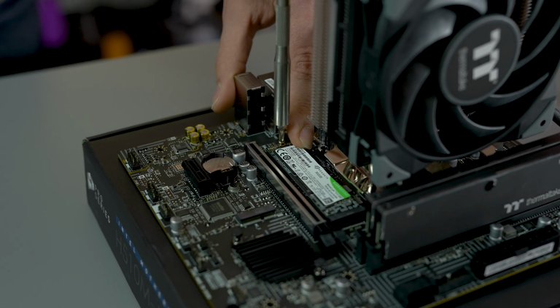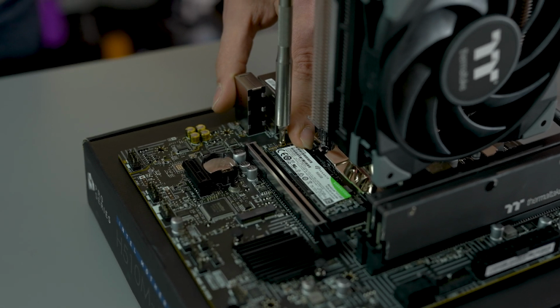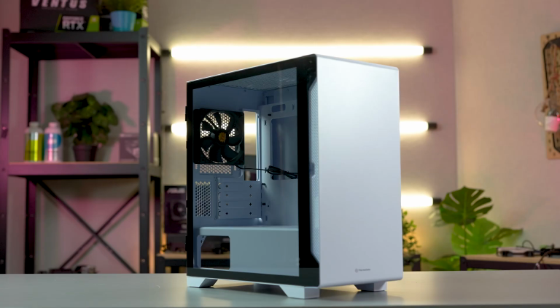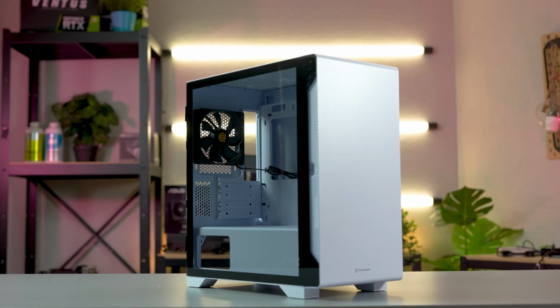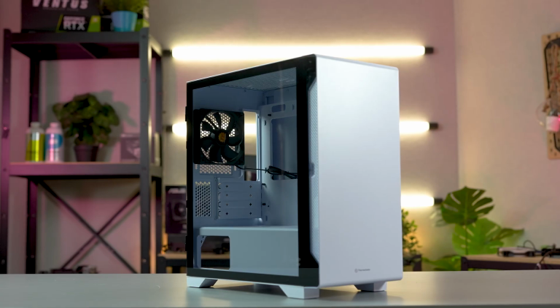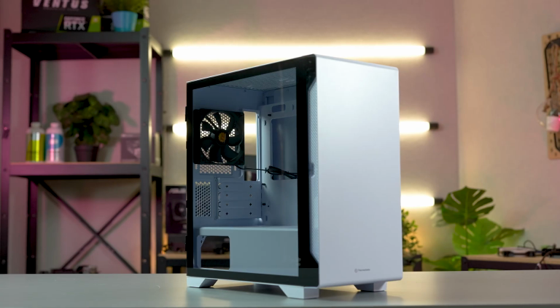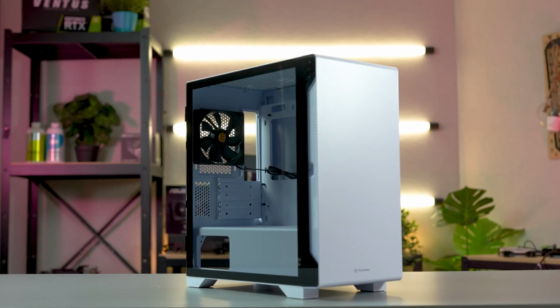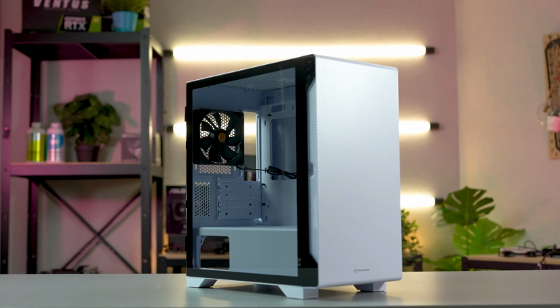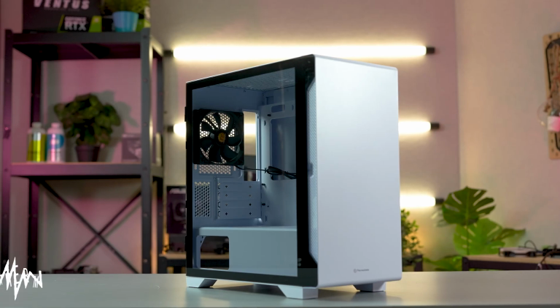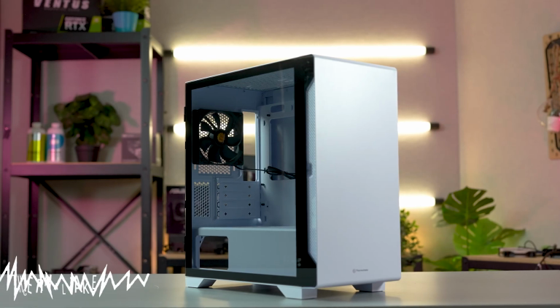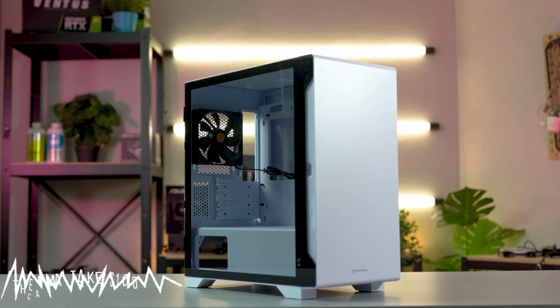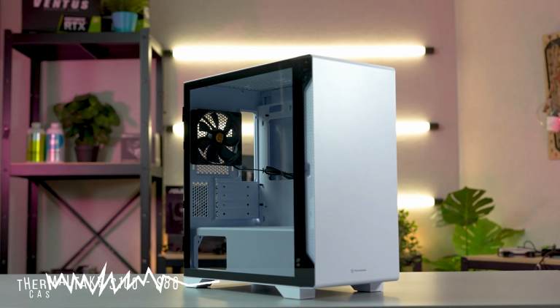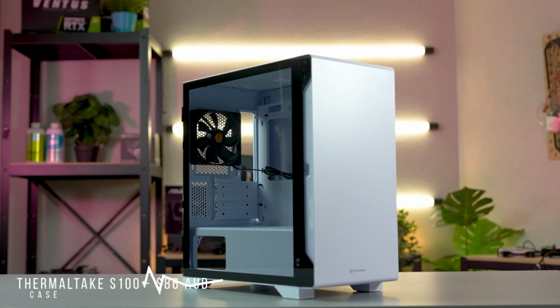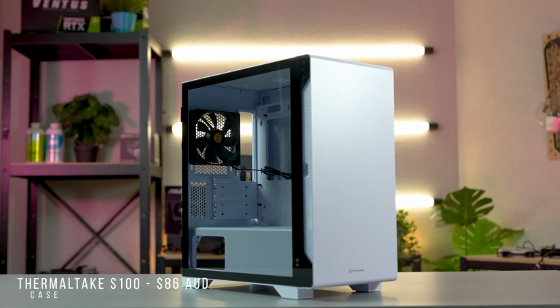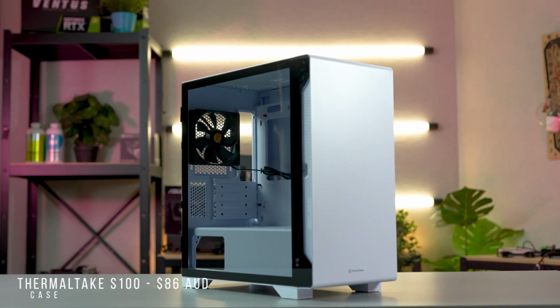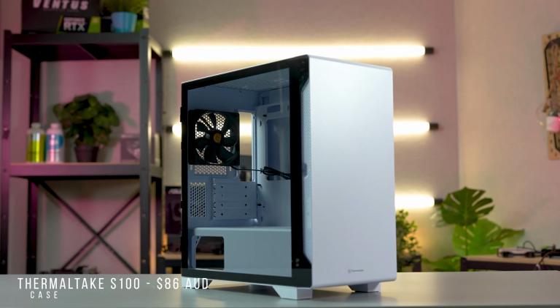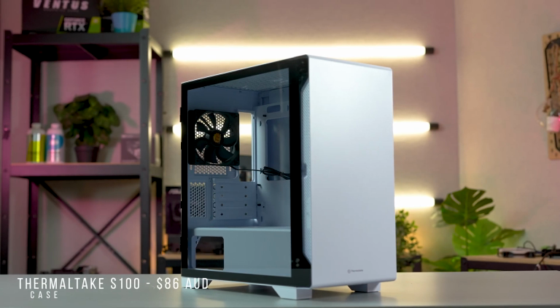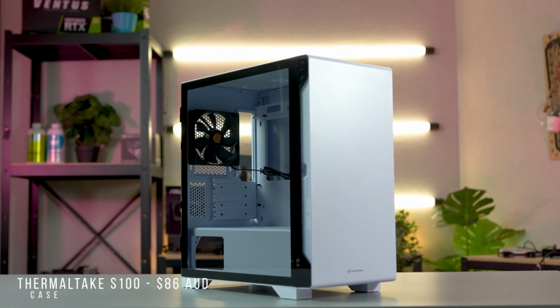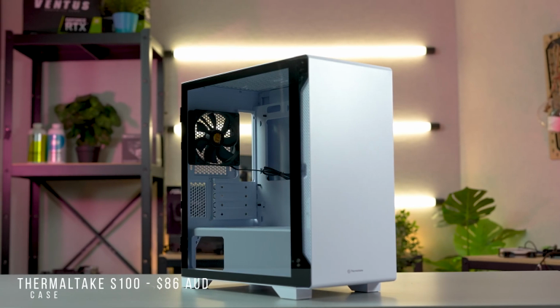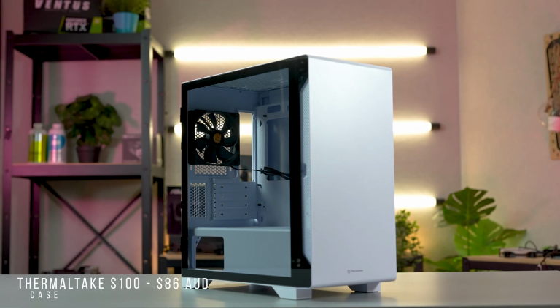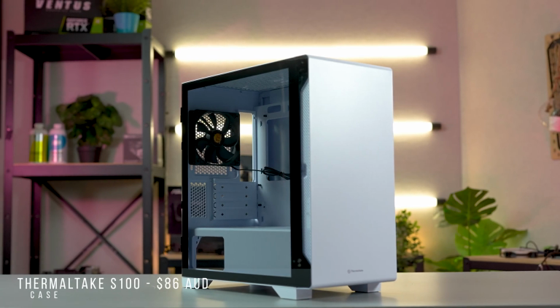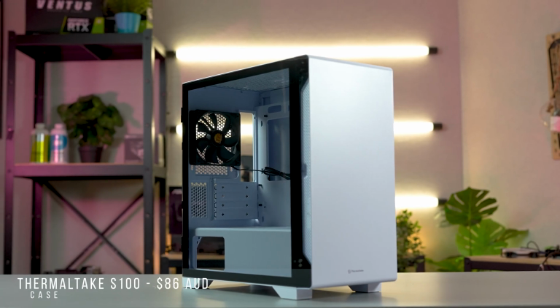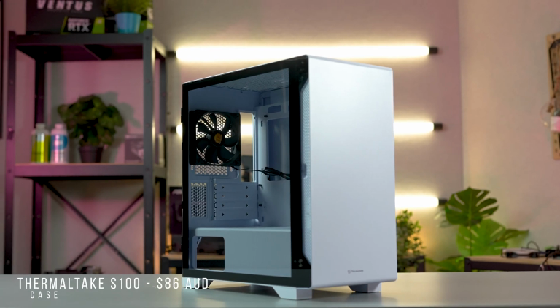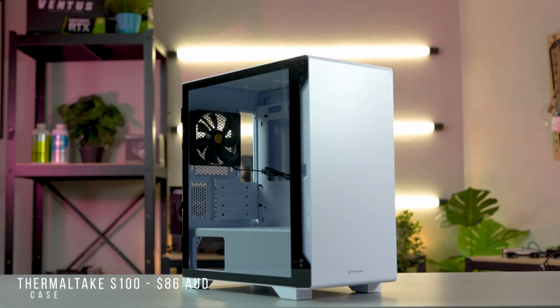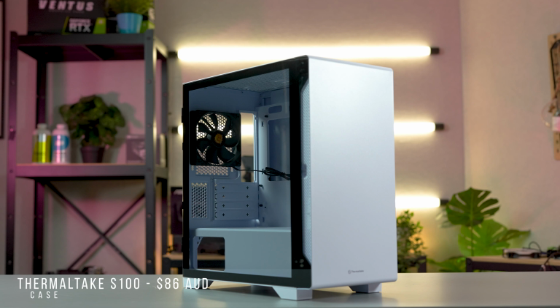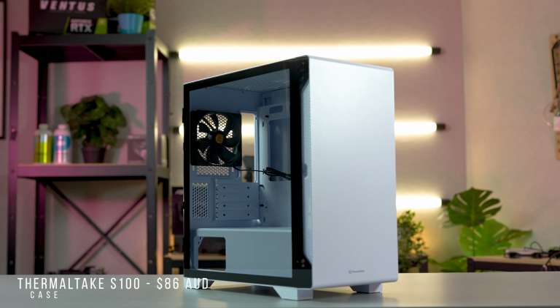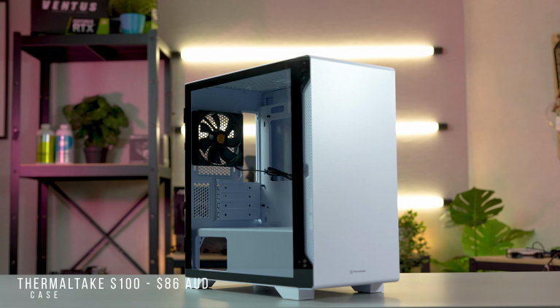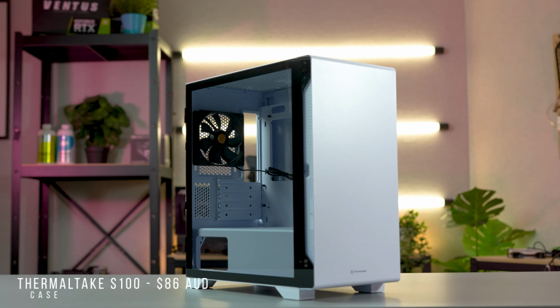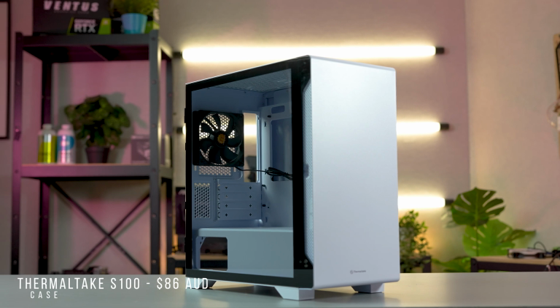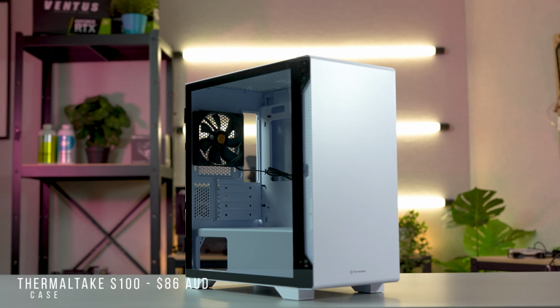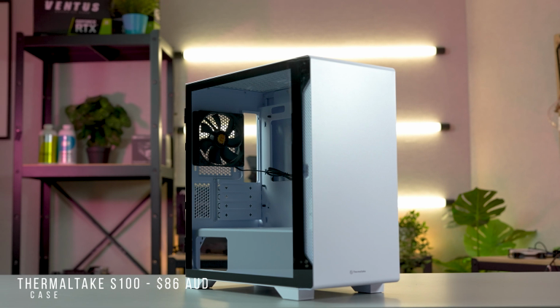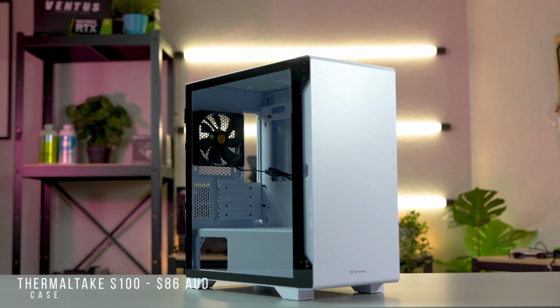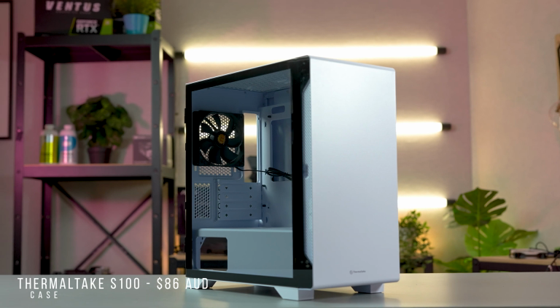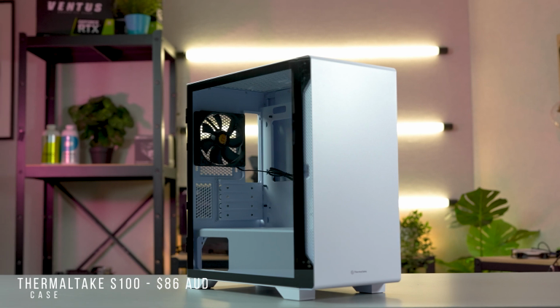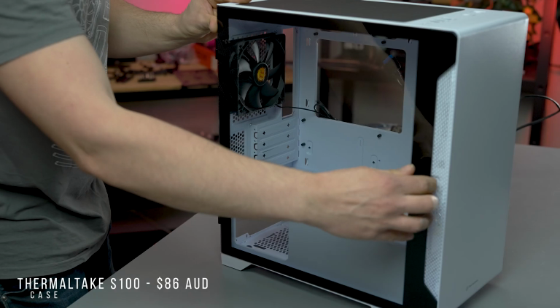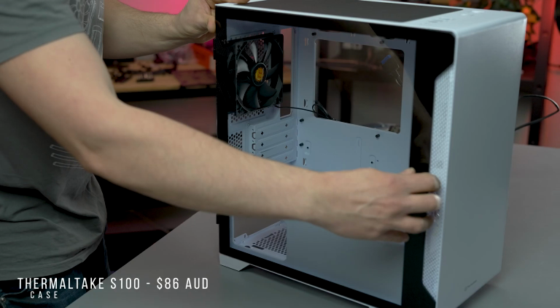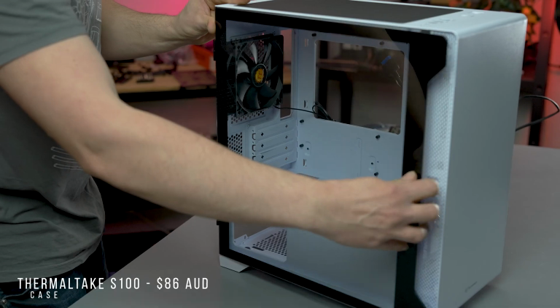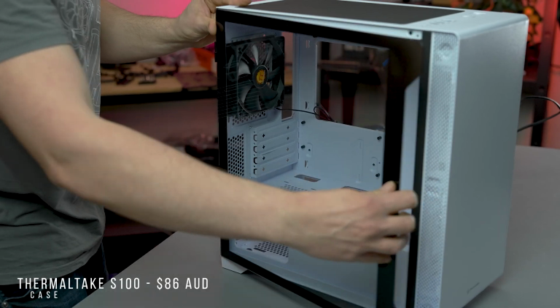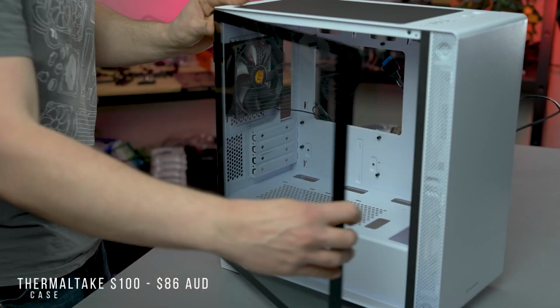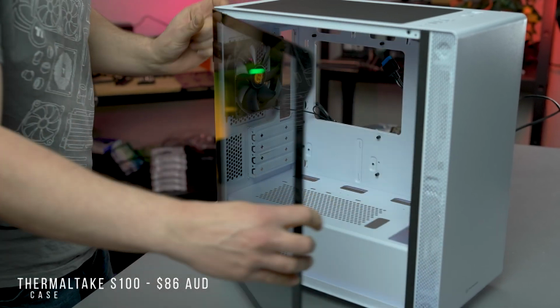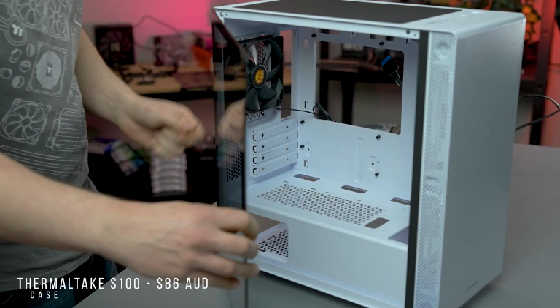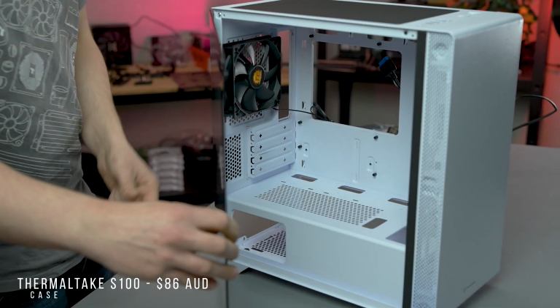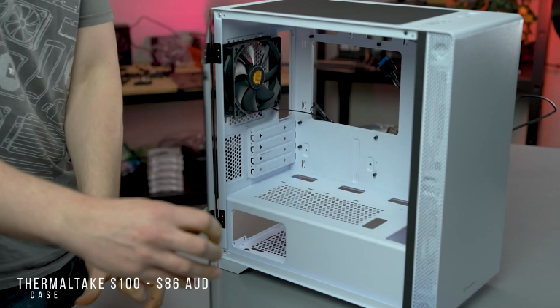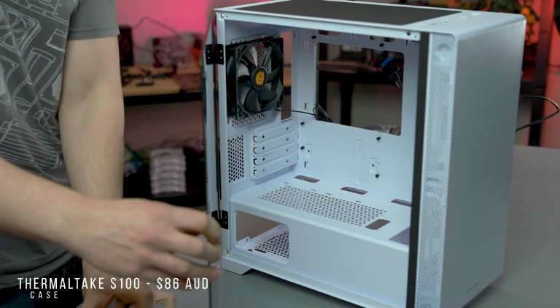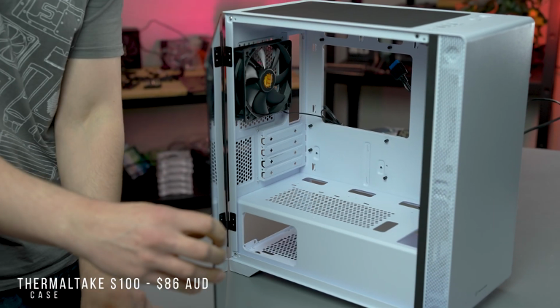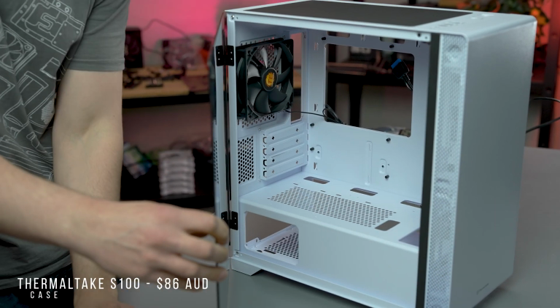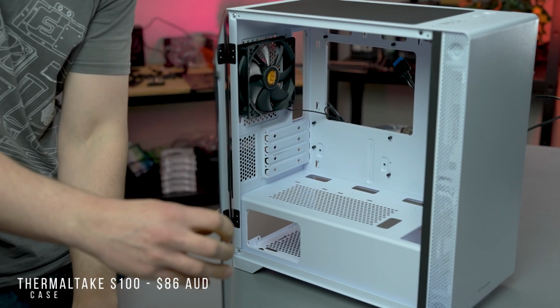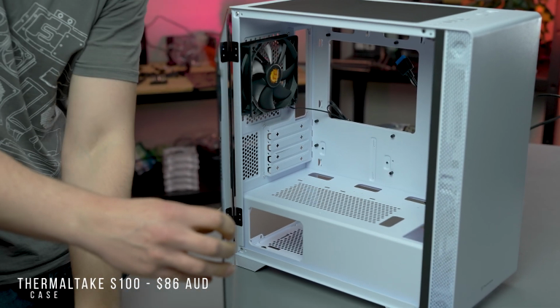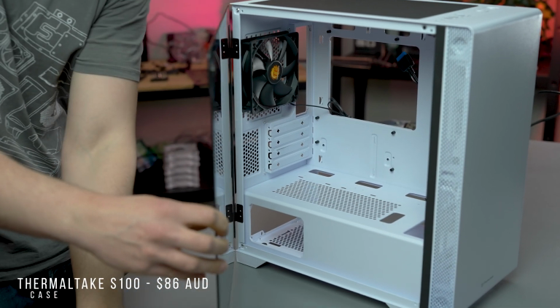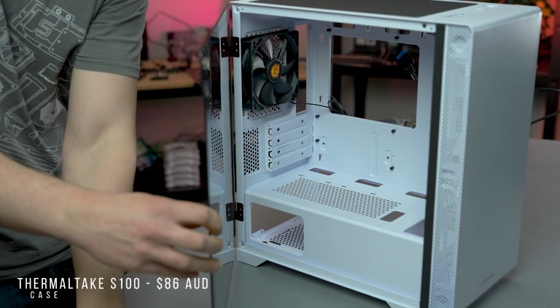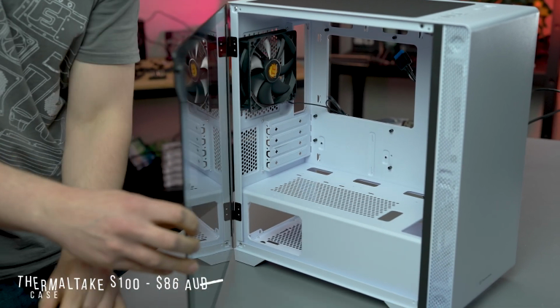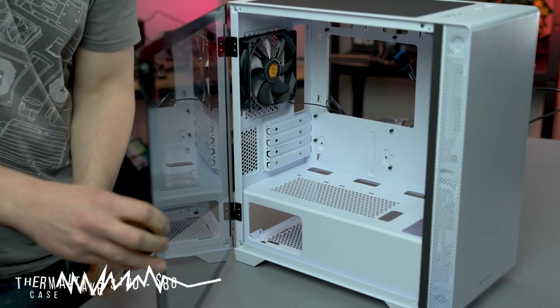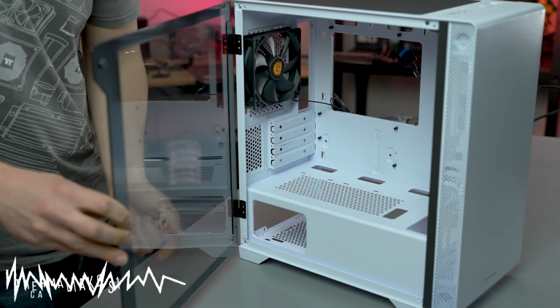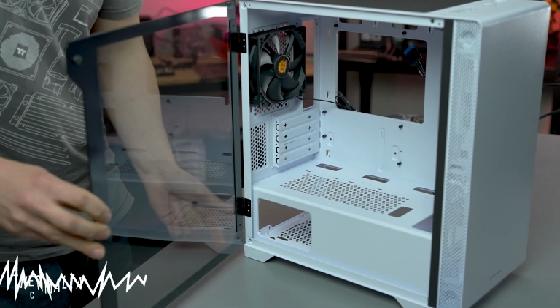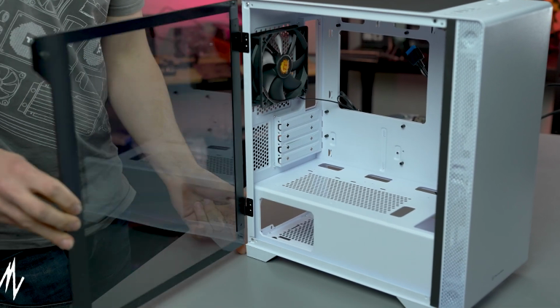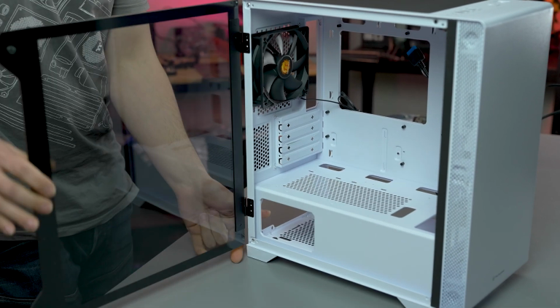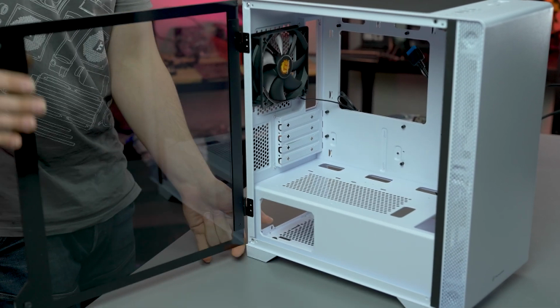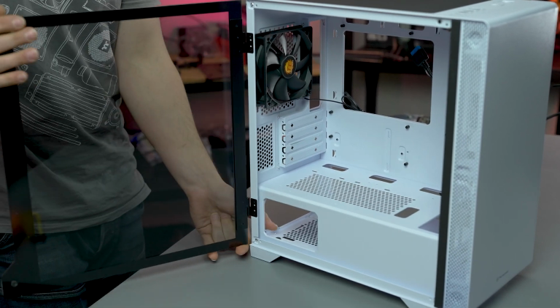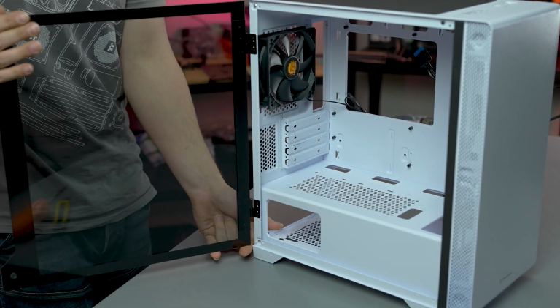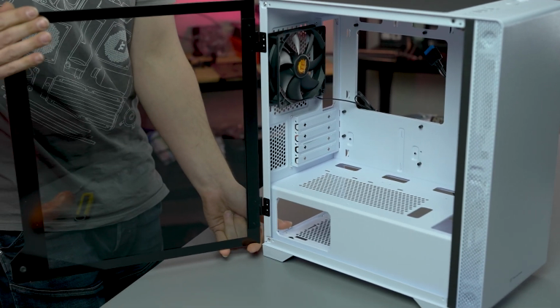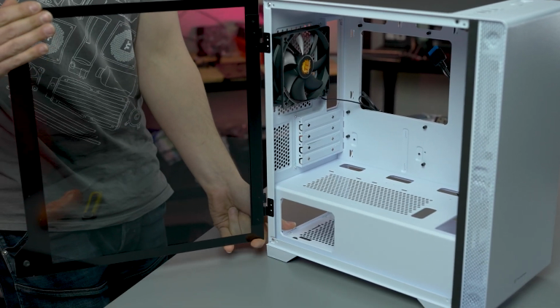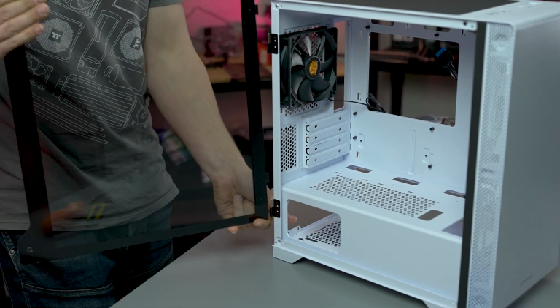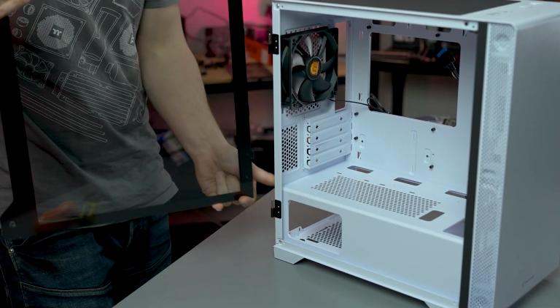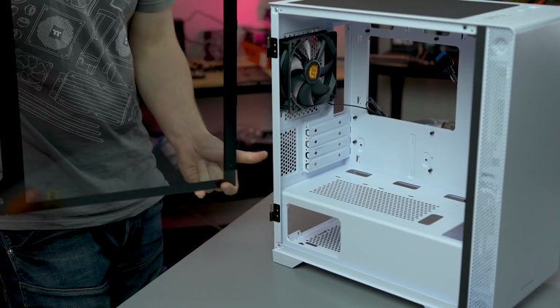Case-wise, we're going for our stunning S100 in white. We used the Black Edition last time, so we thought we'd change it up a little.